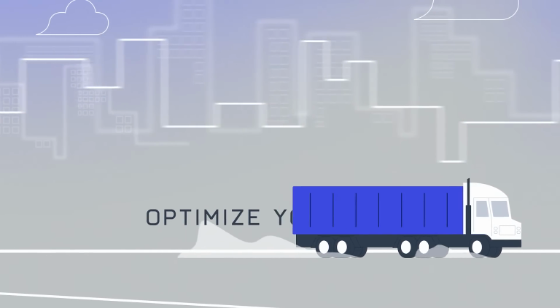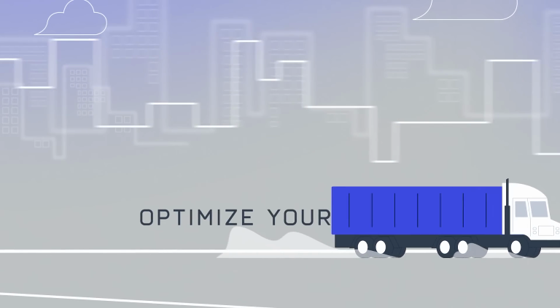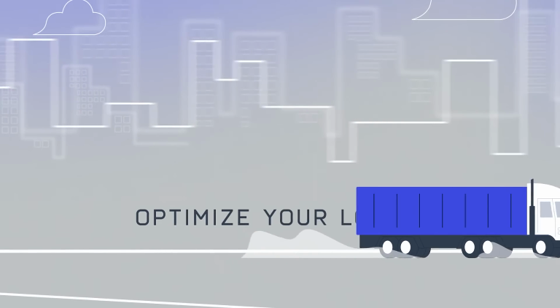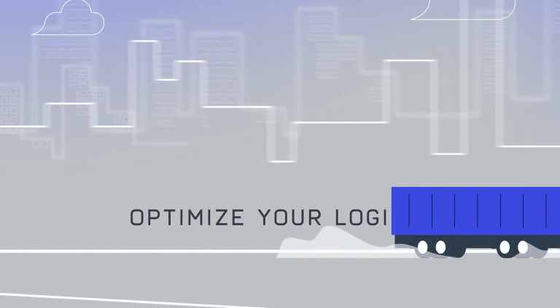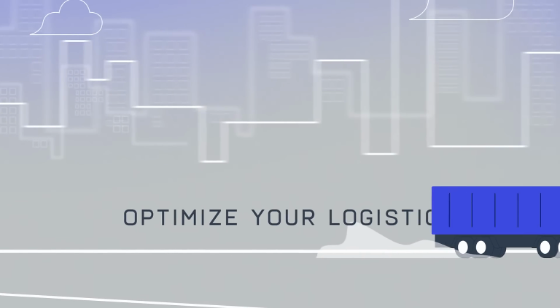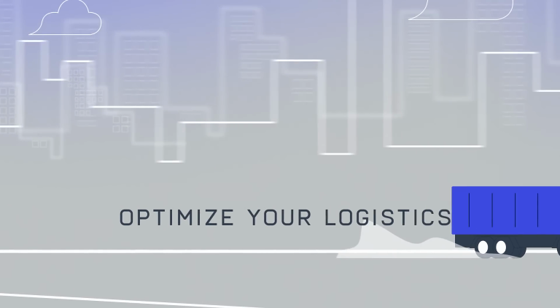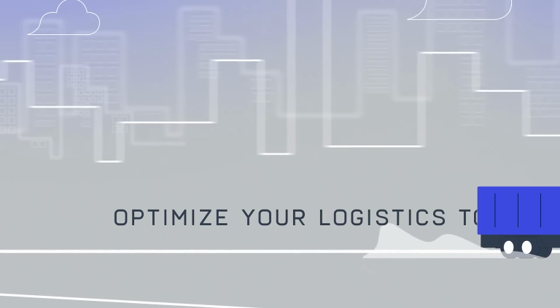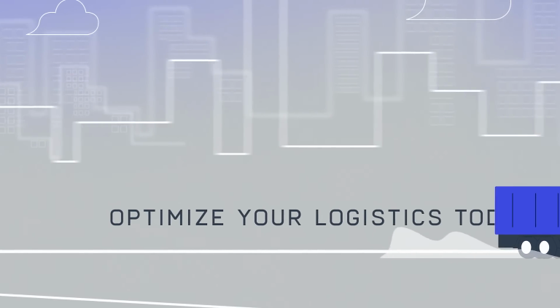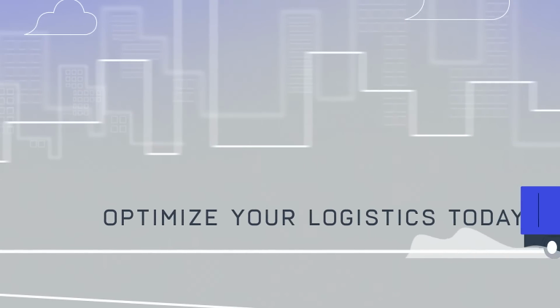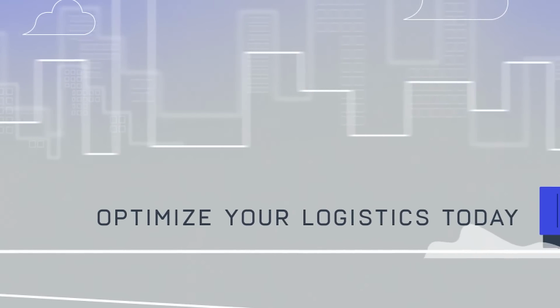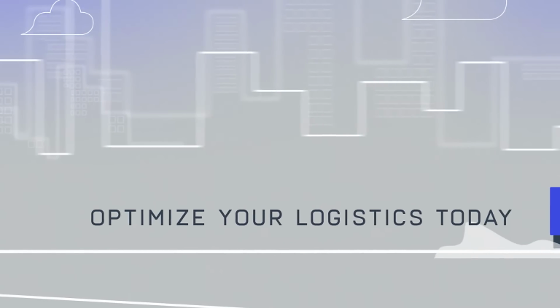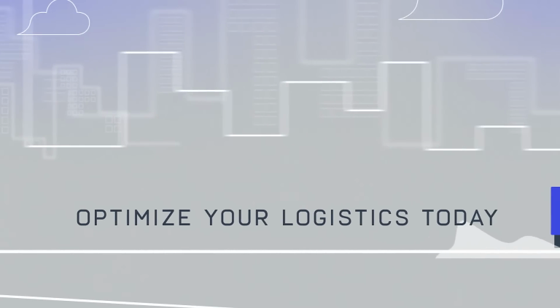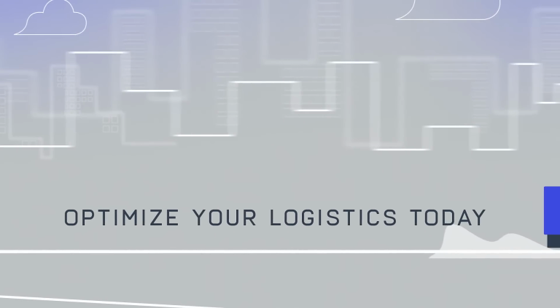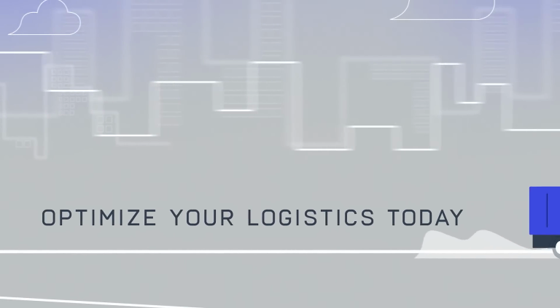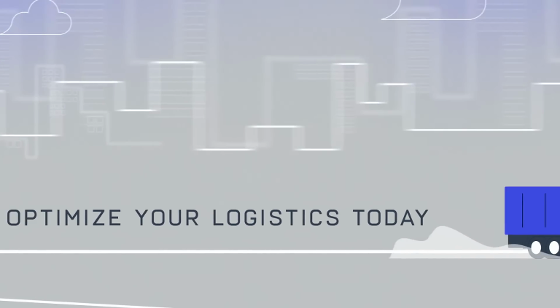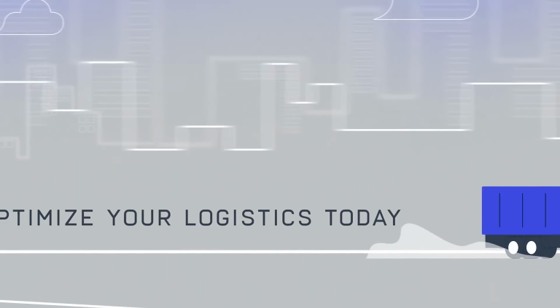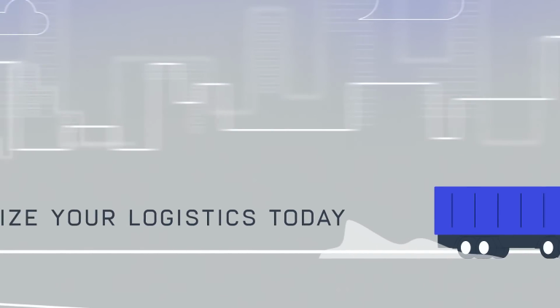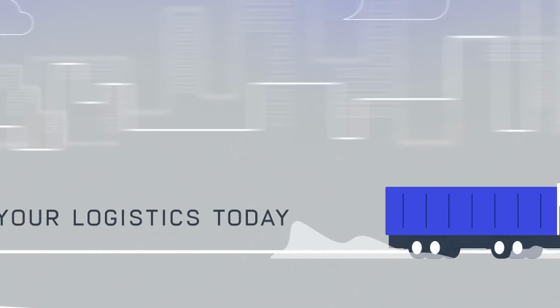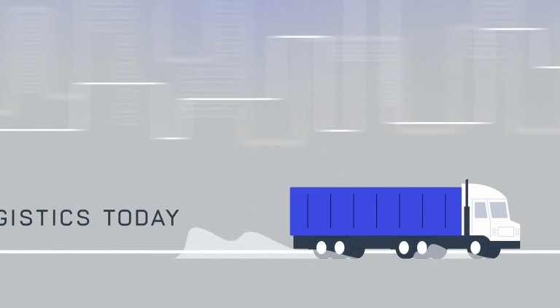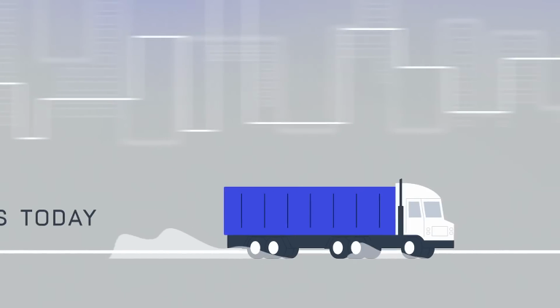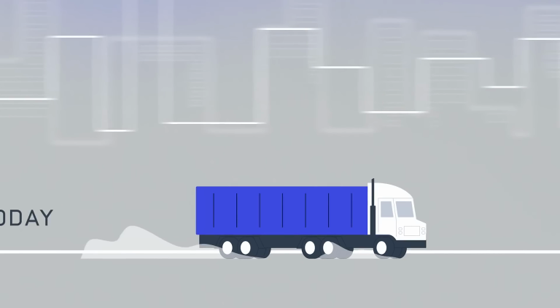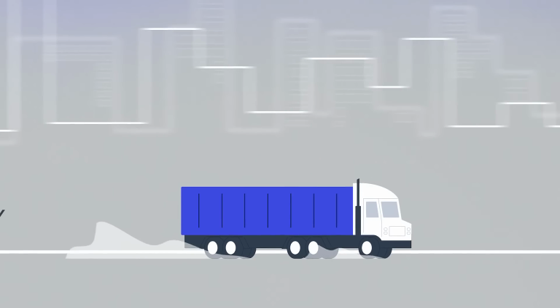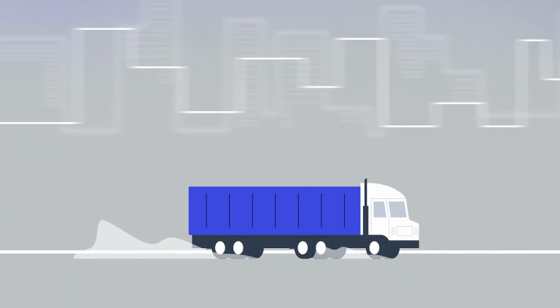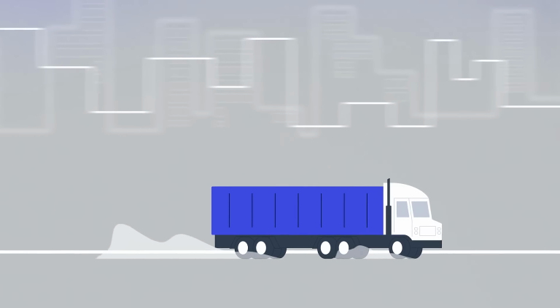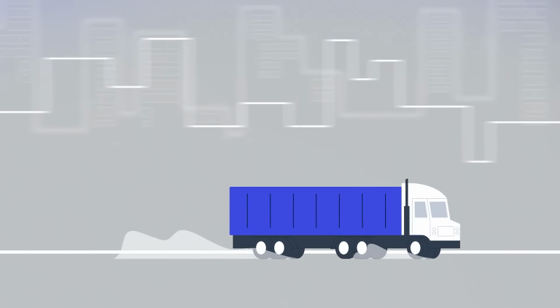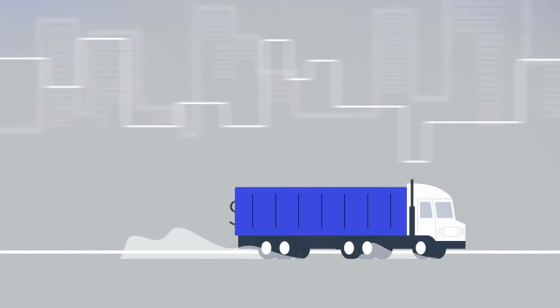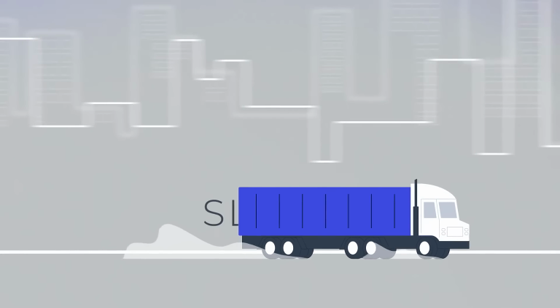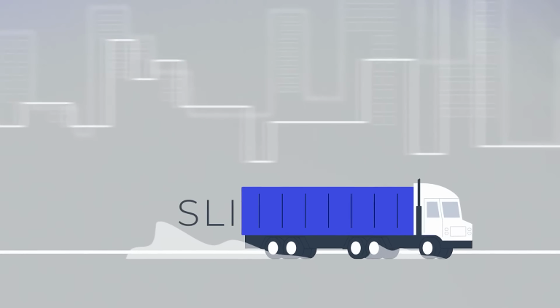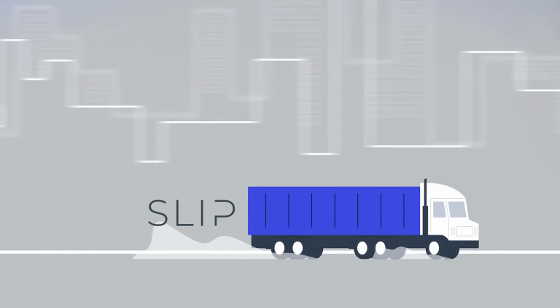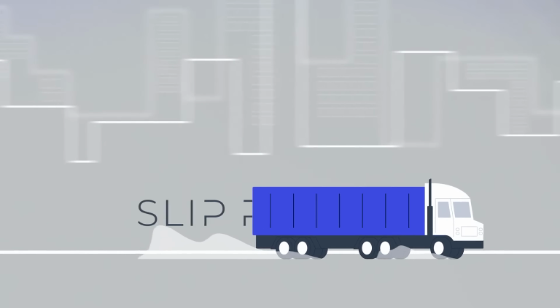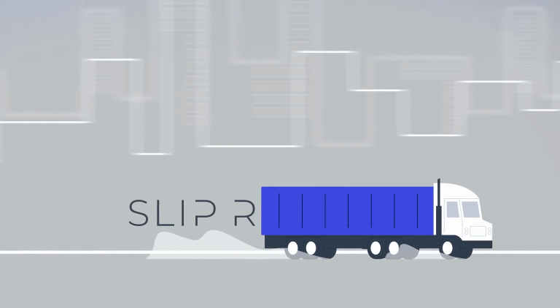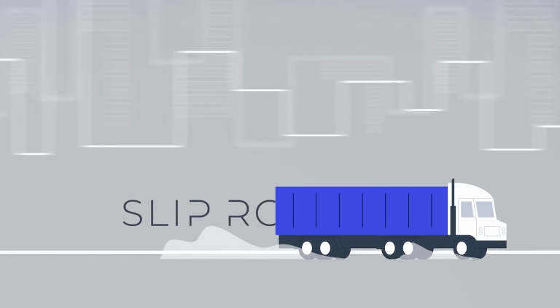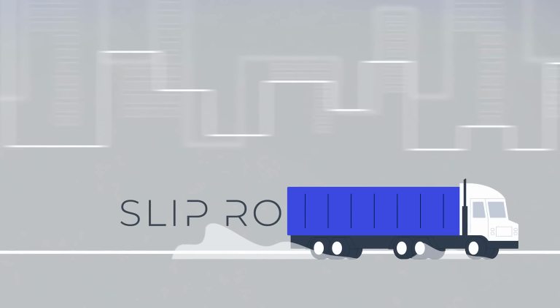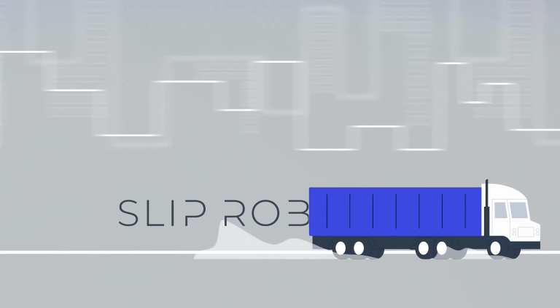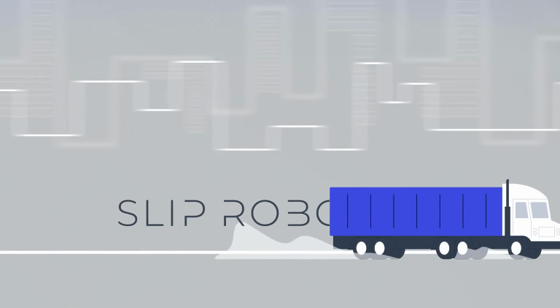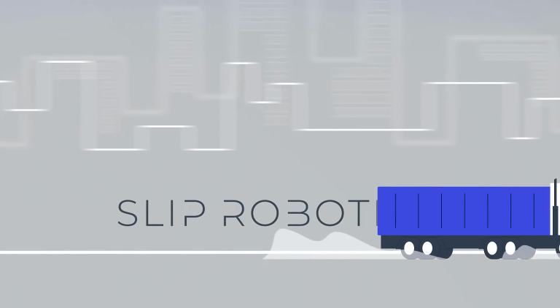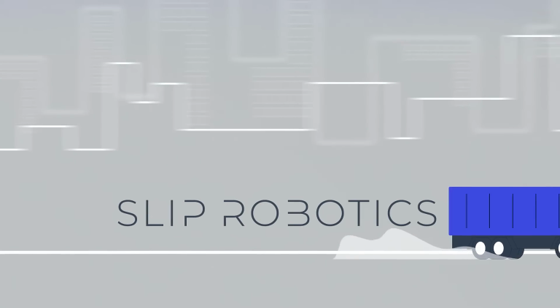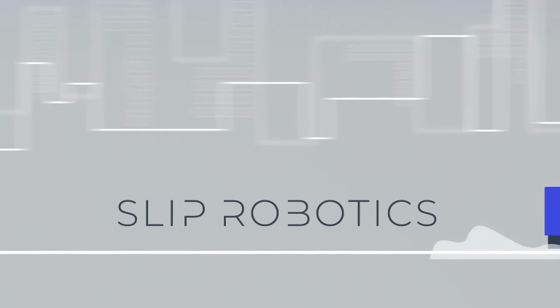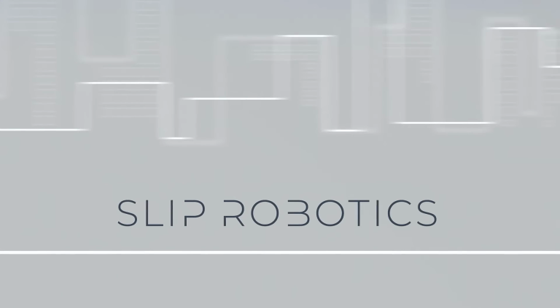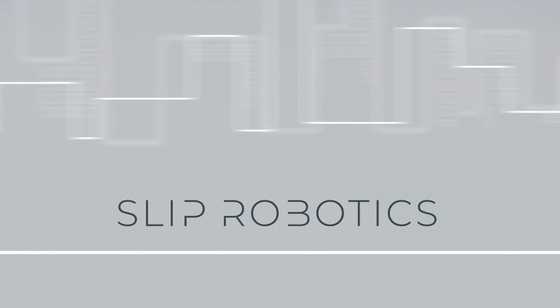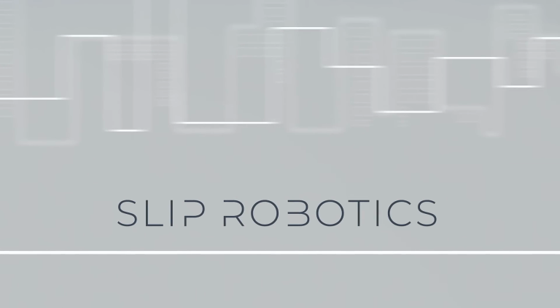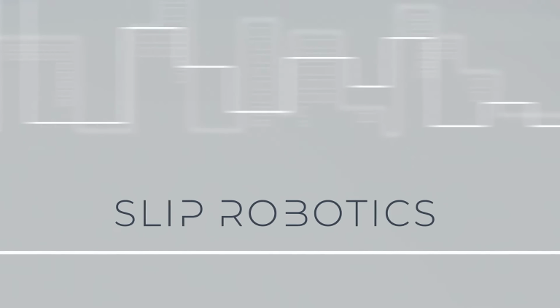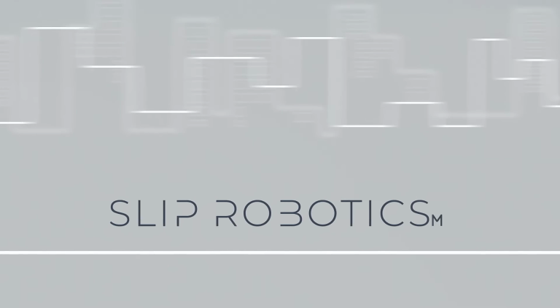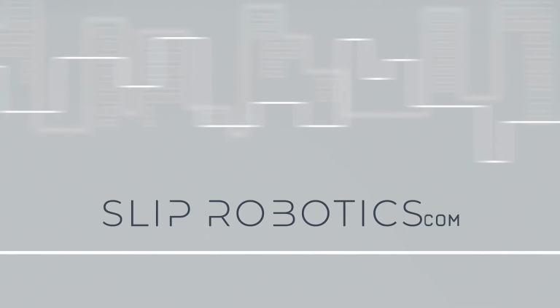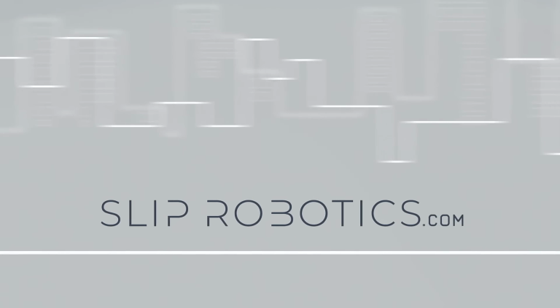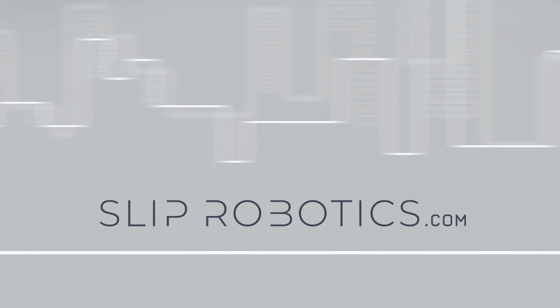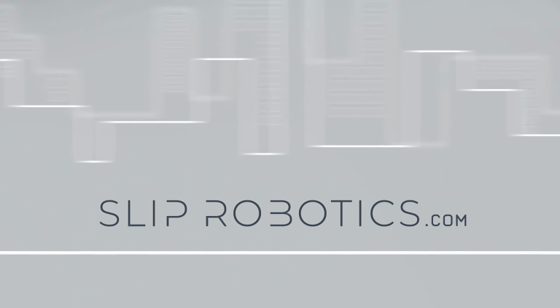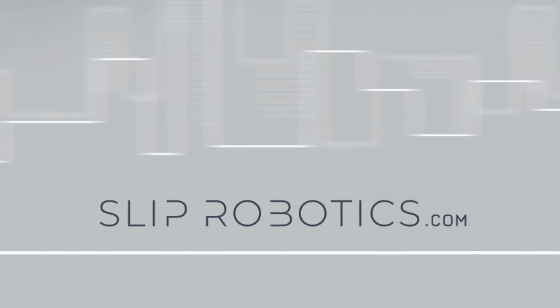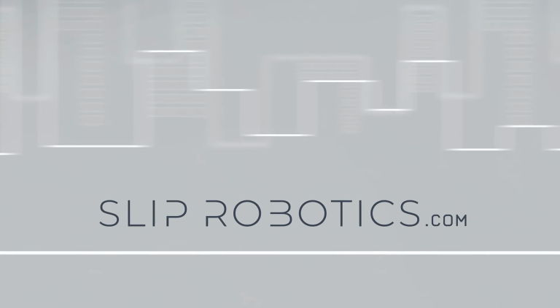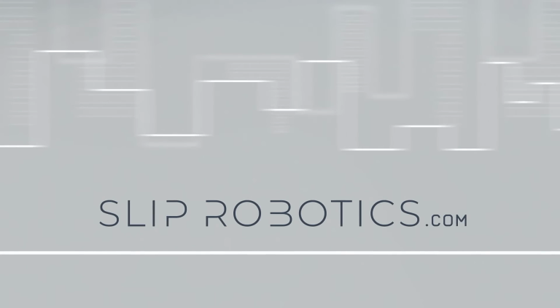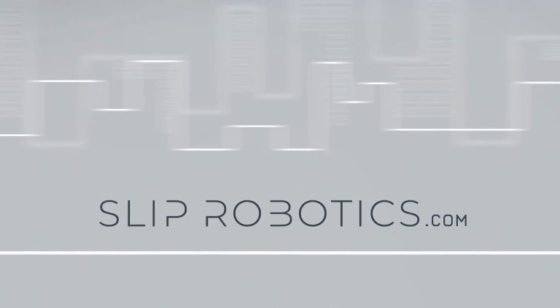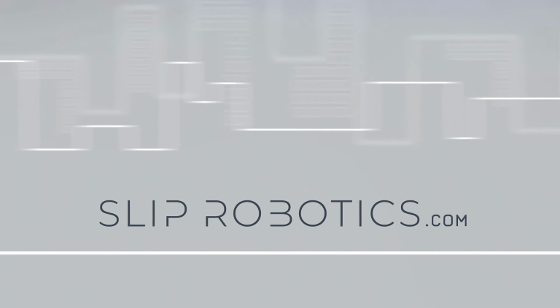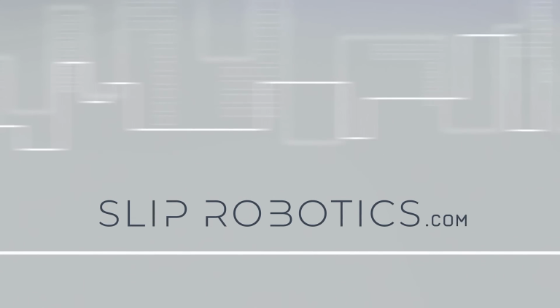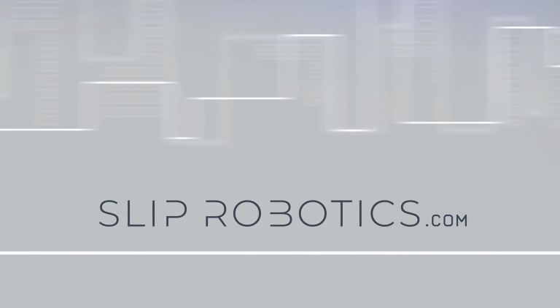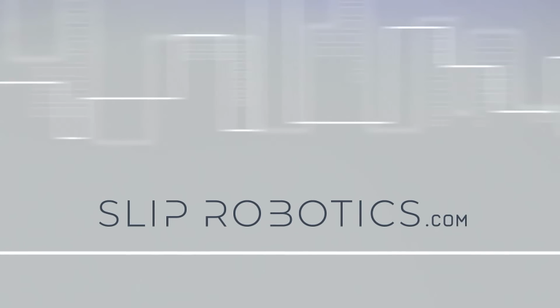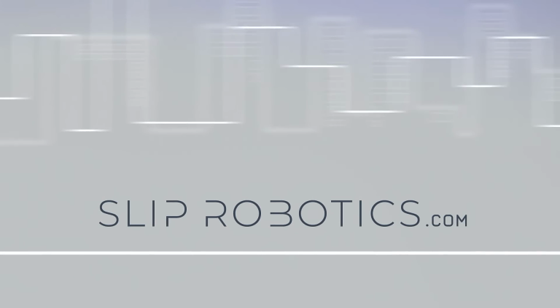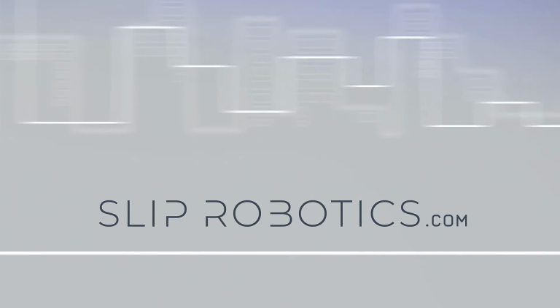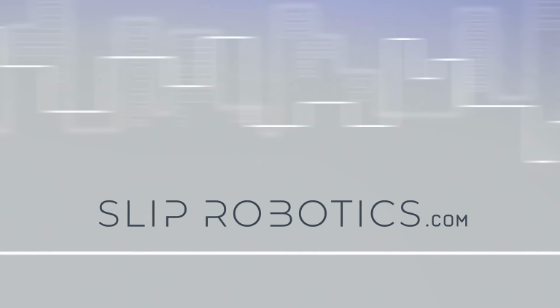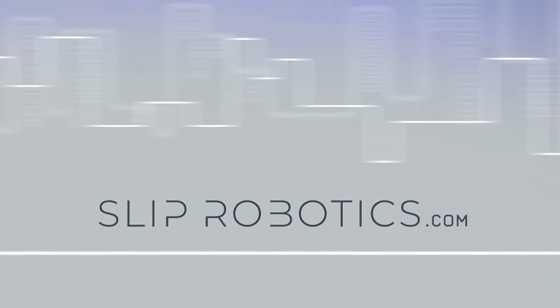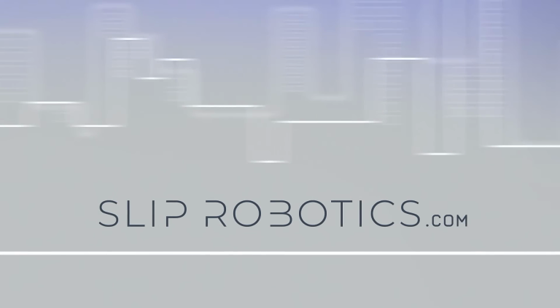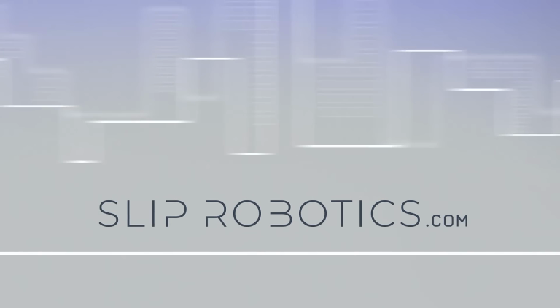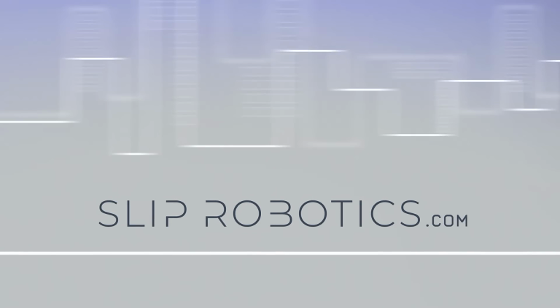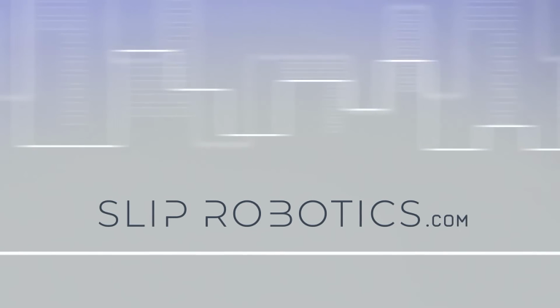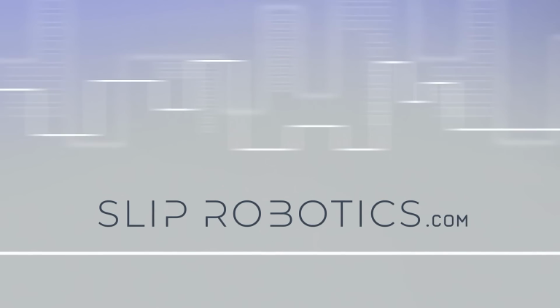Optimize your logistic operations with Slip Robotics. Contact us today to turn dock loading hours into minutes.